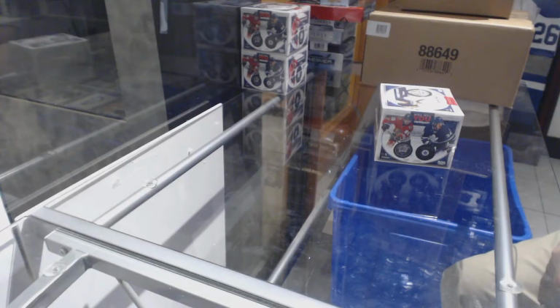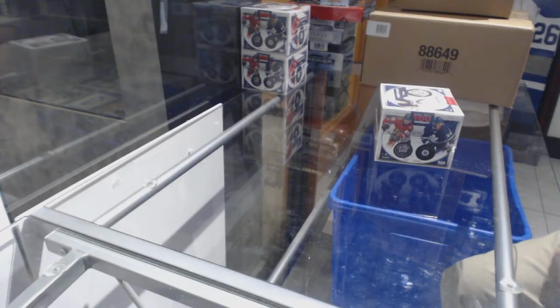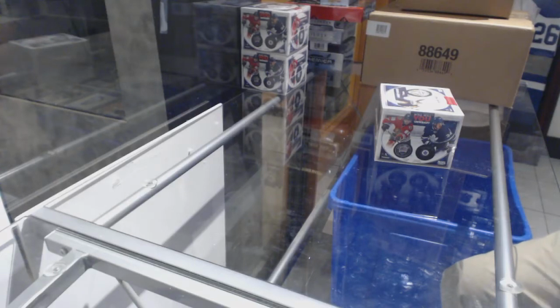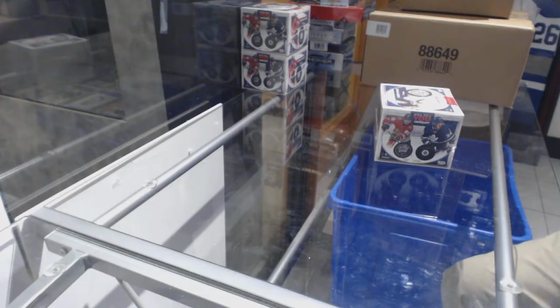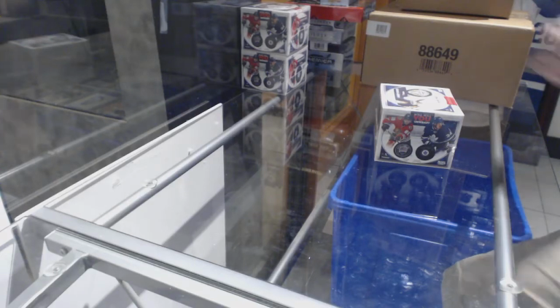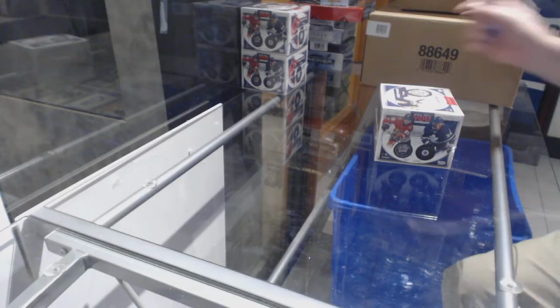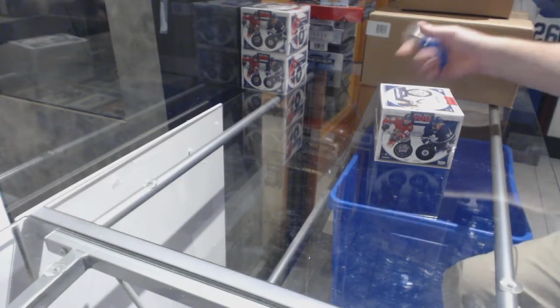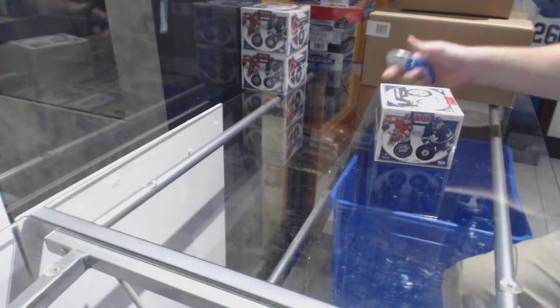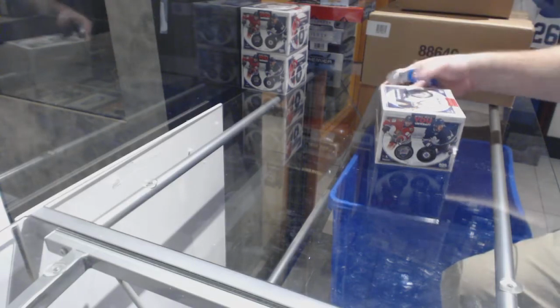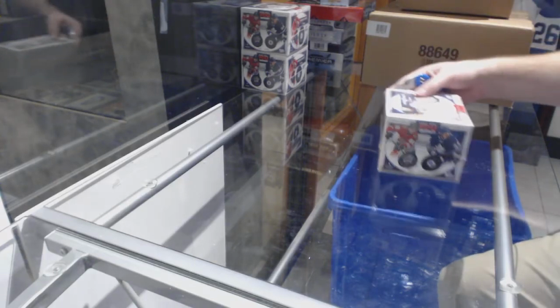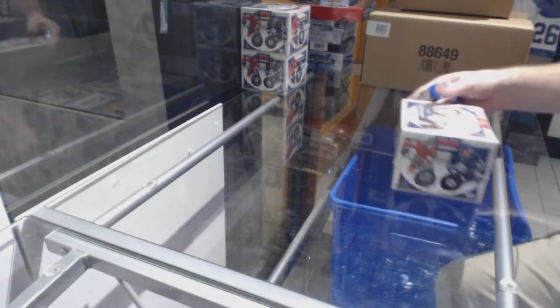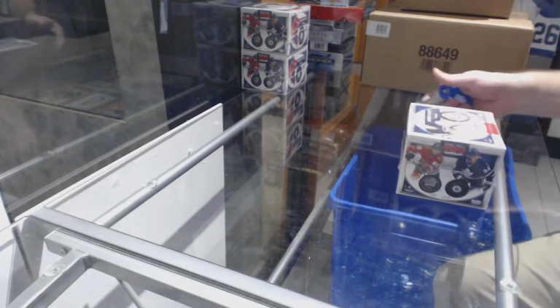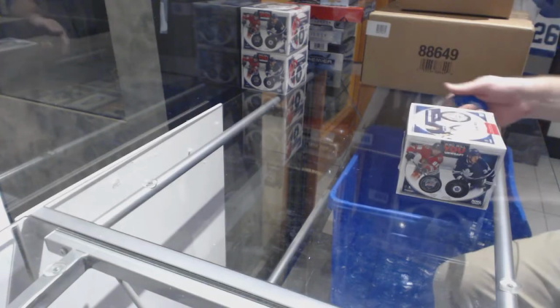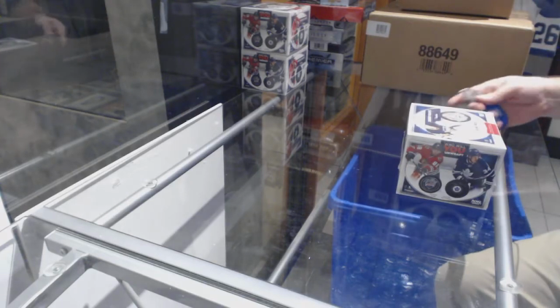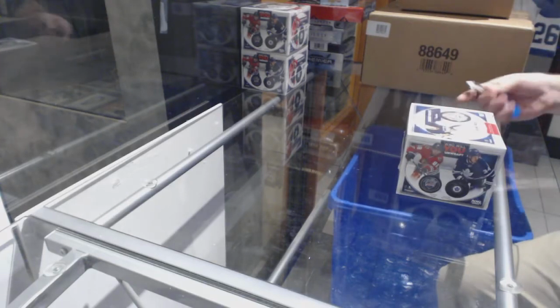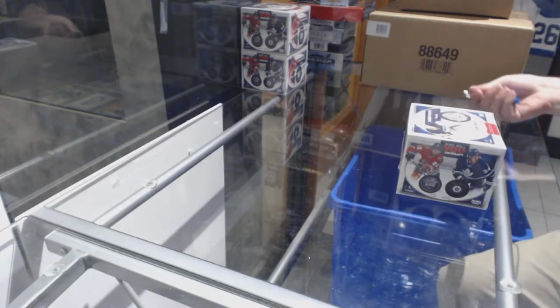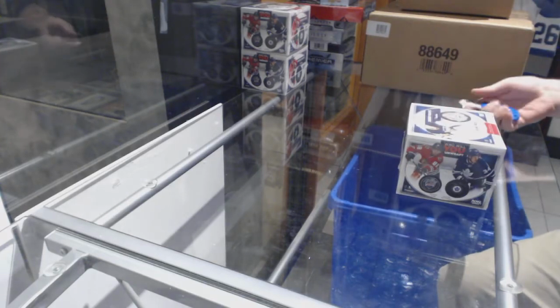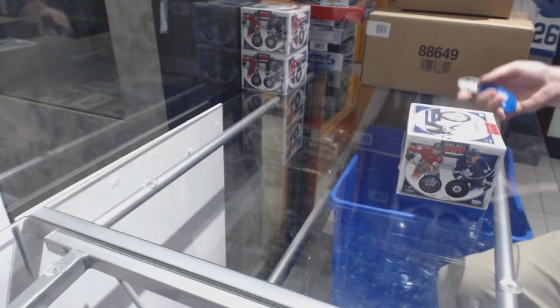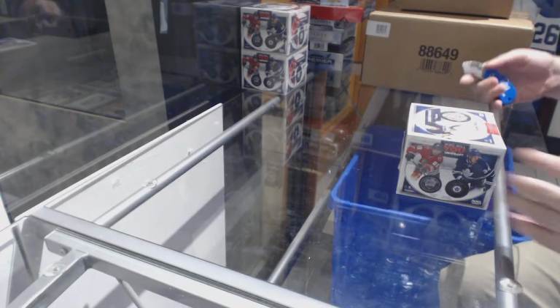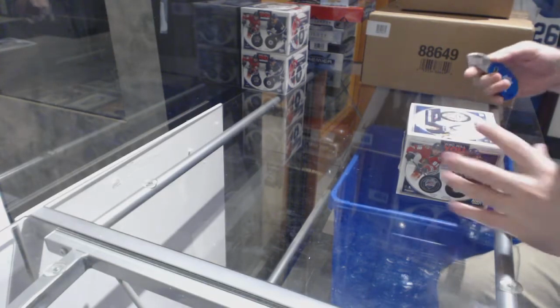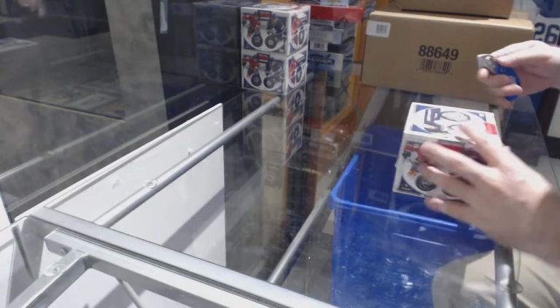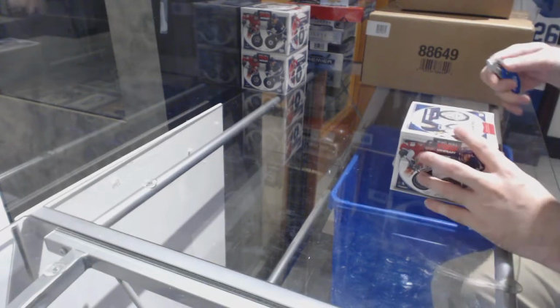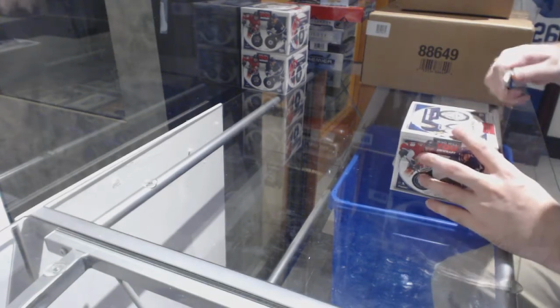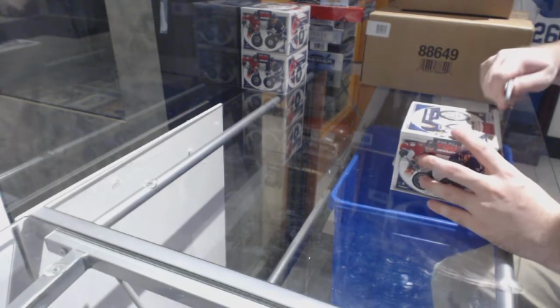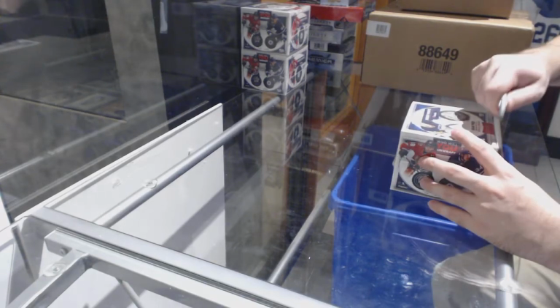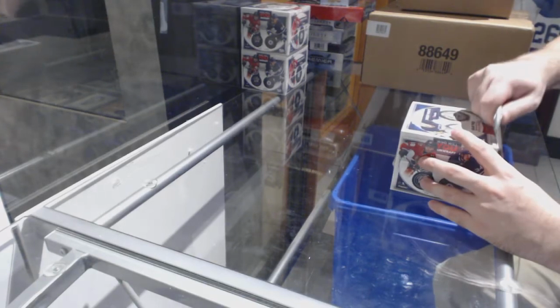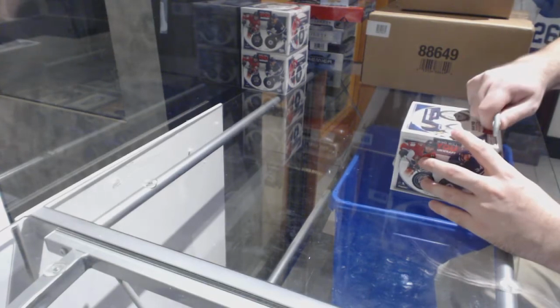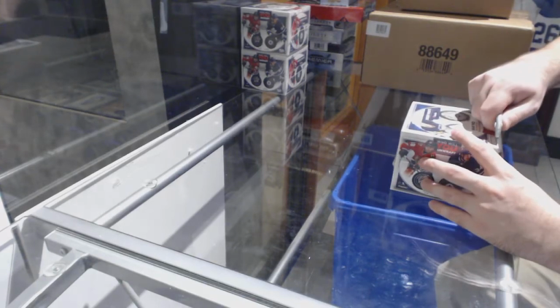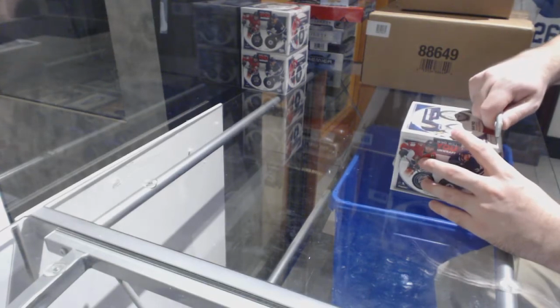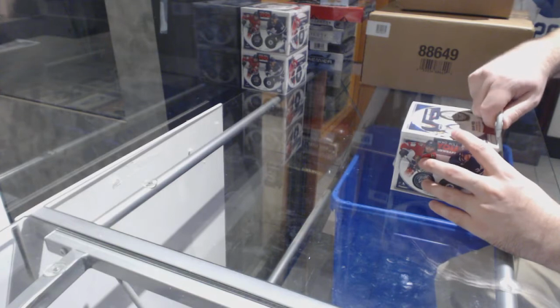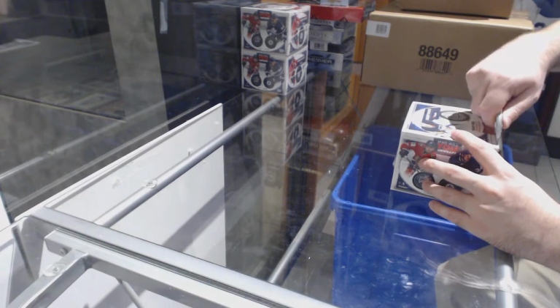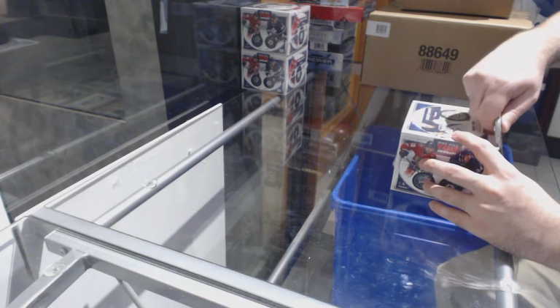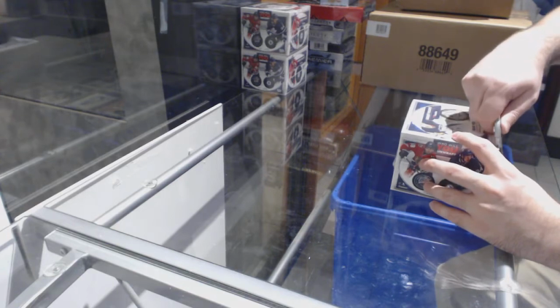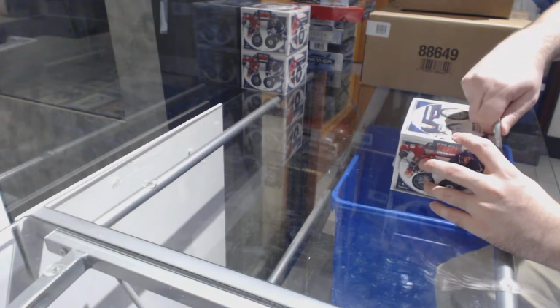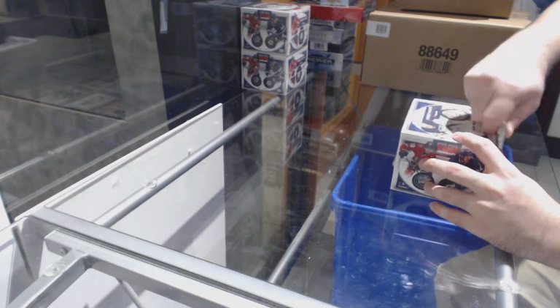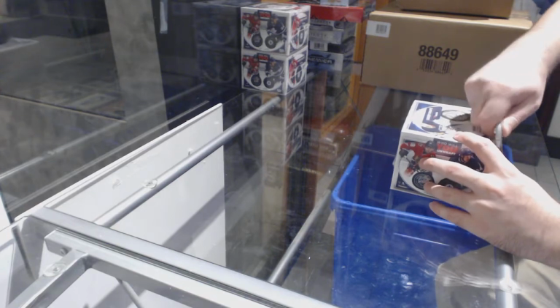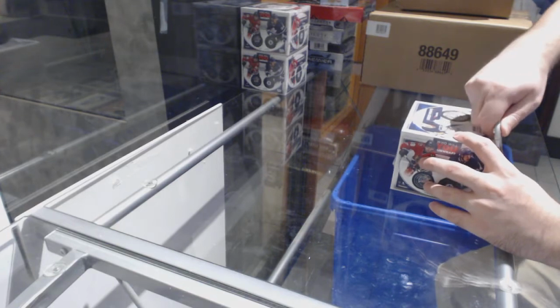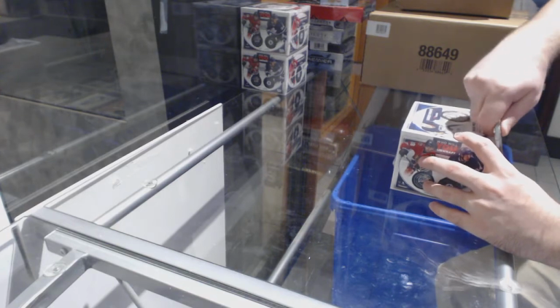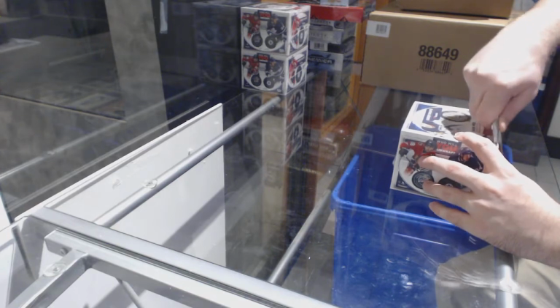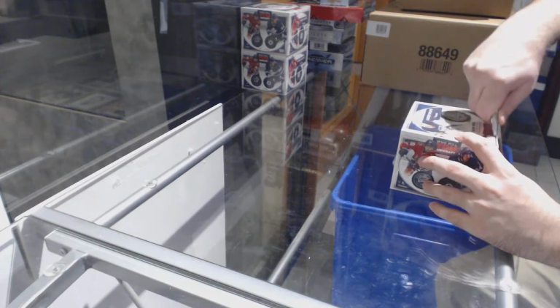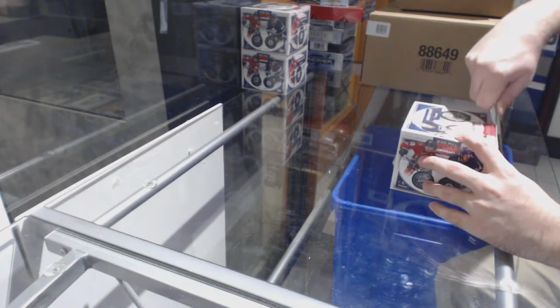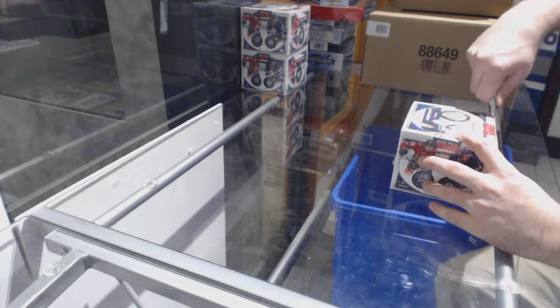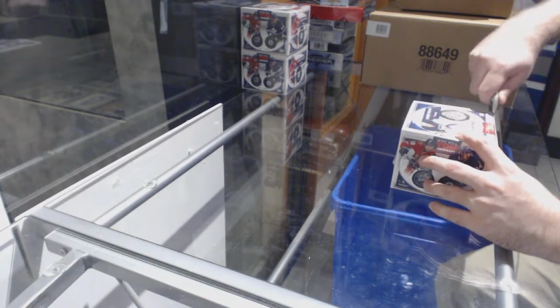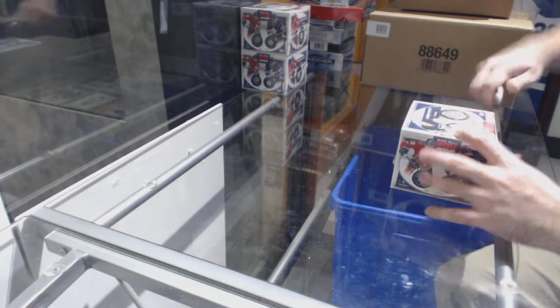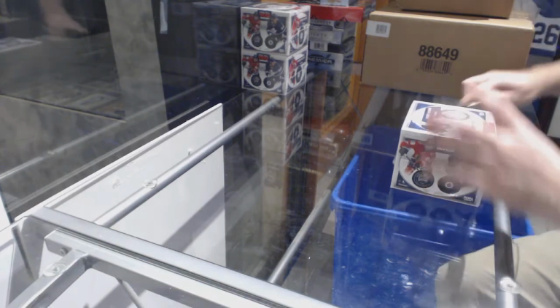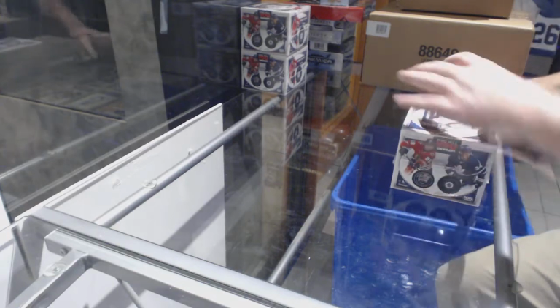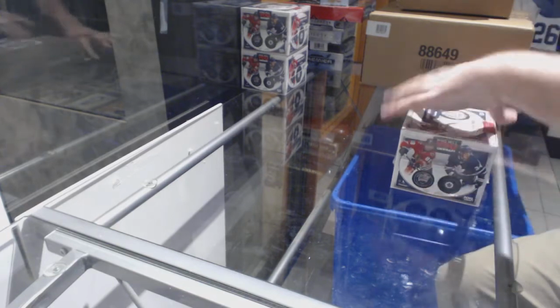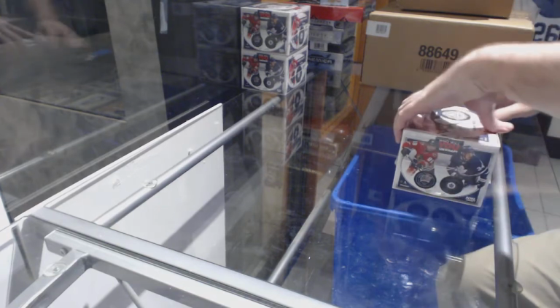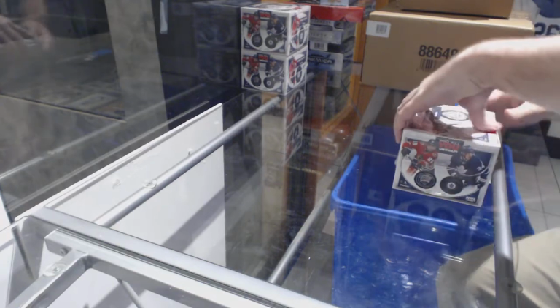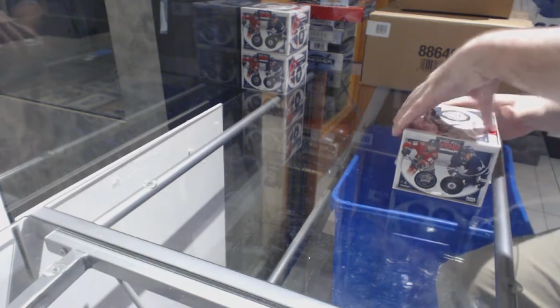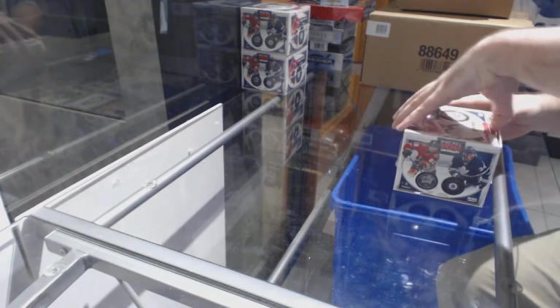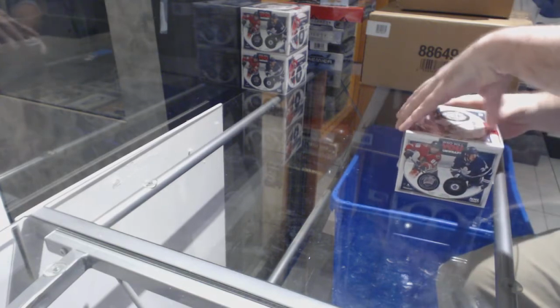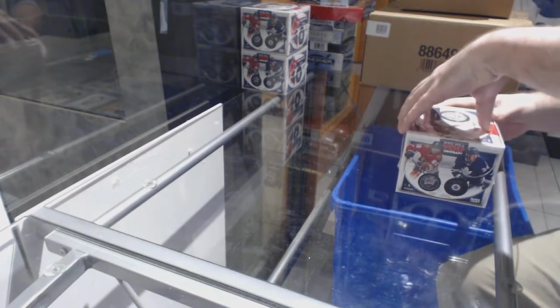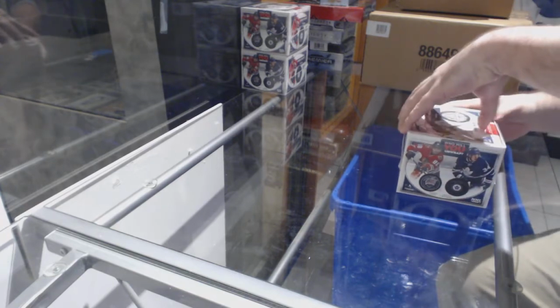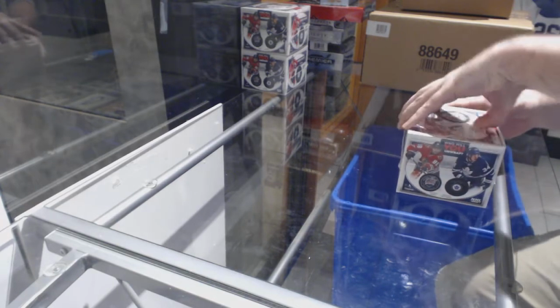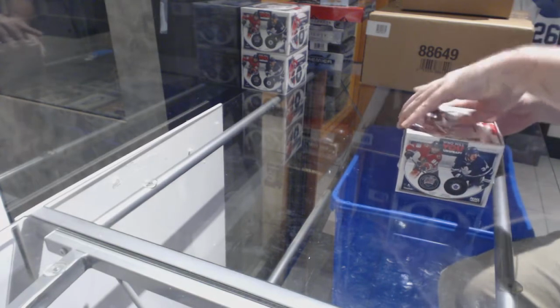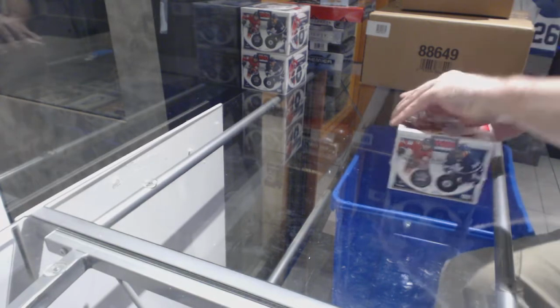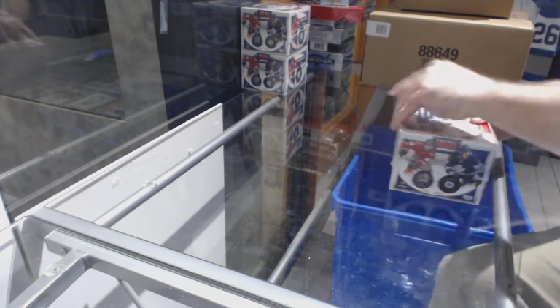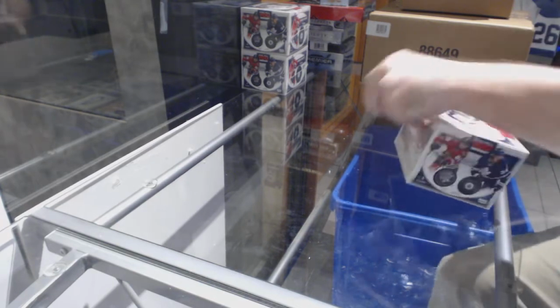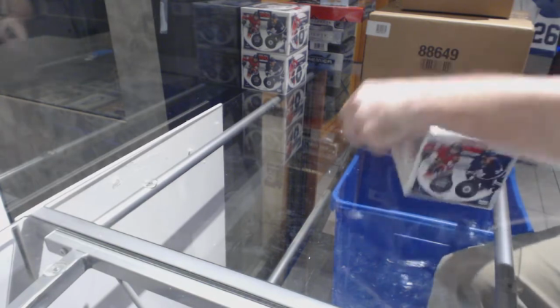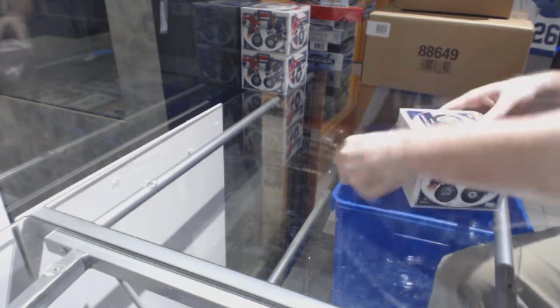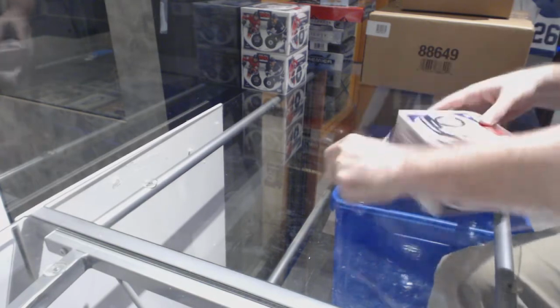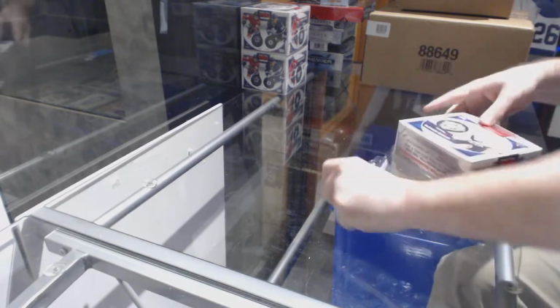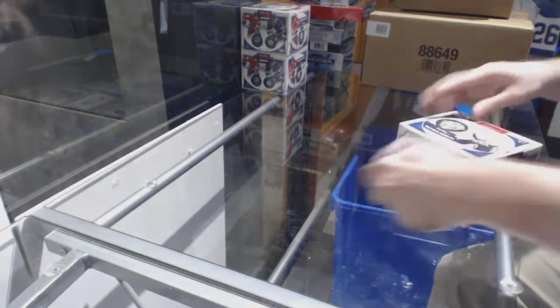Here we go, starting off CNC break number 8288. We have the three box double up of the under reps.